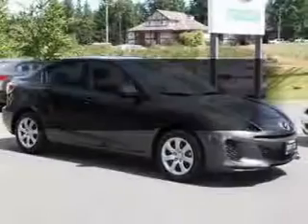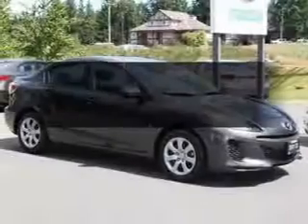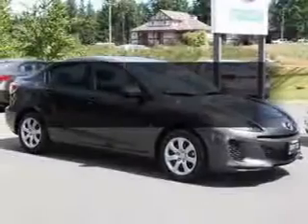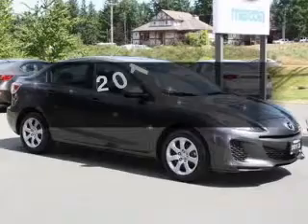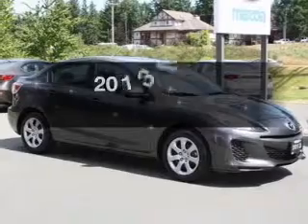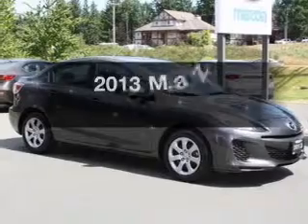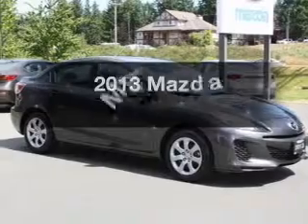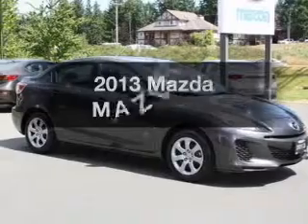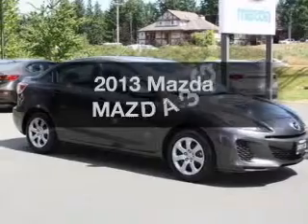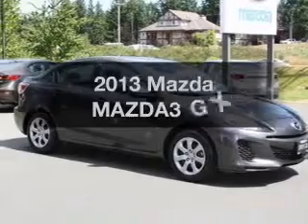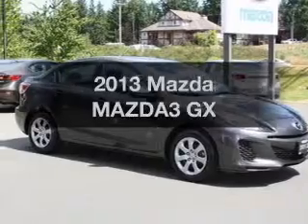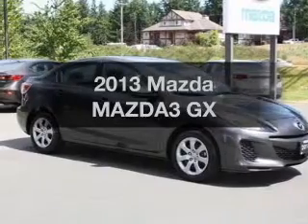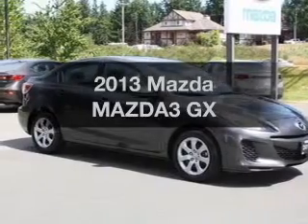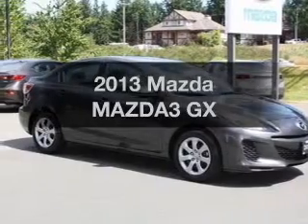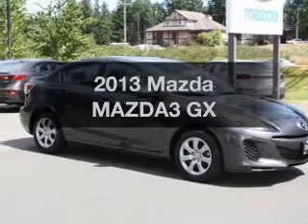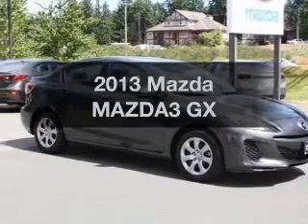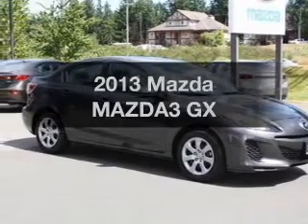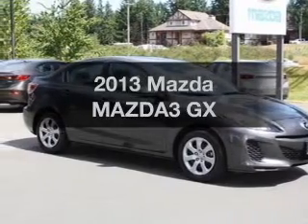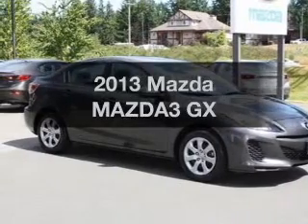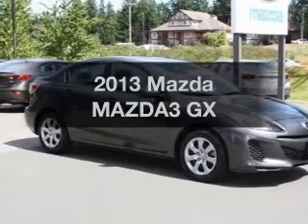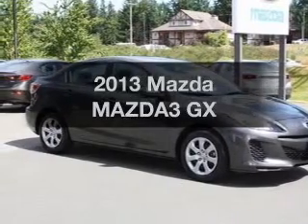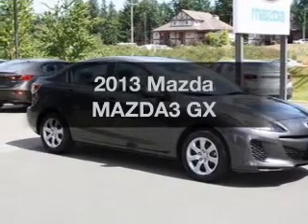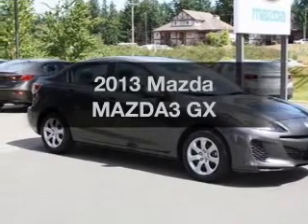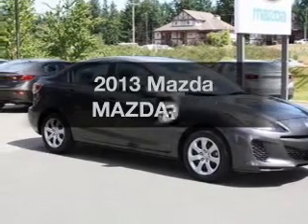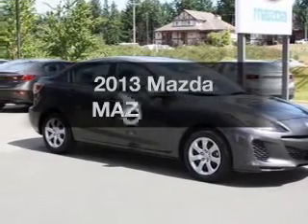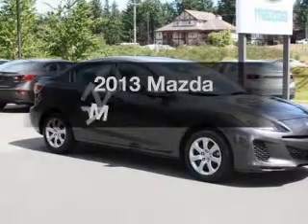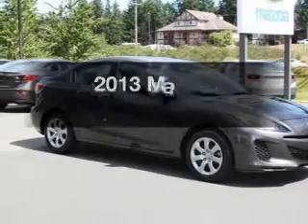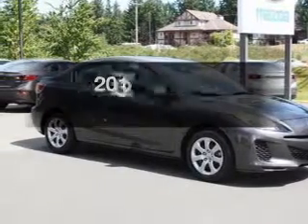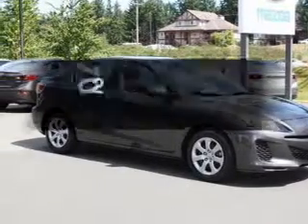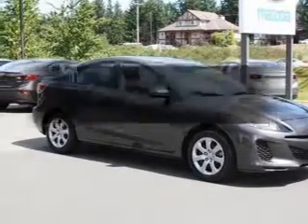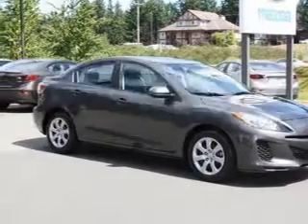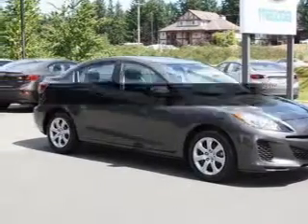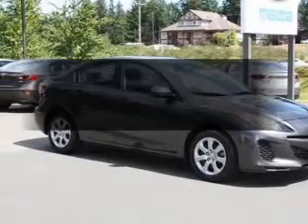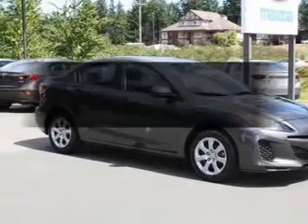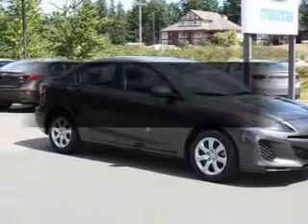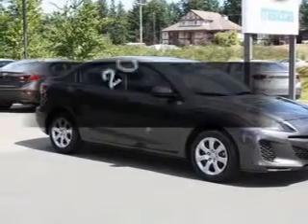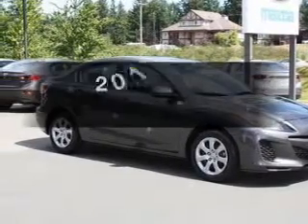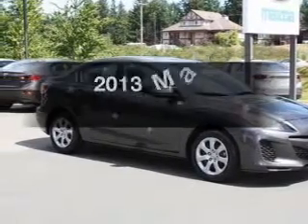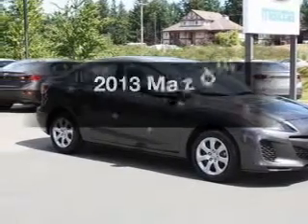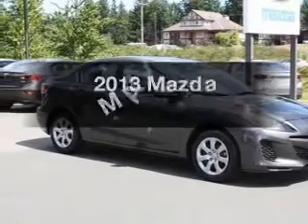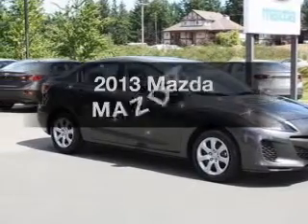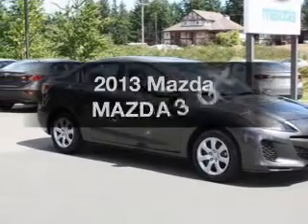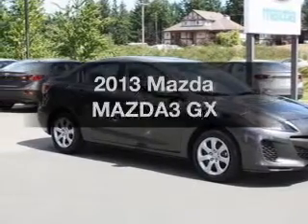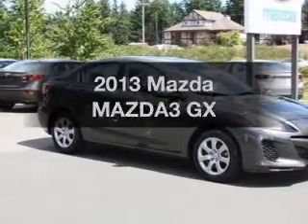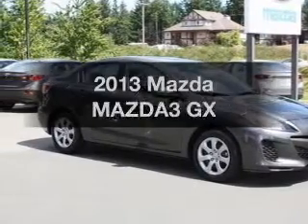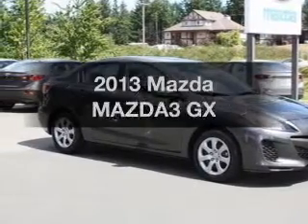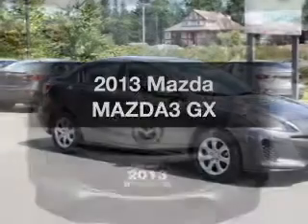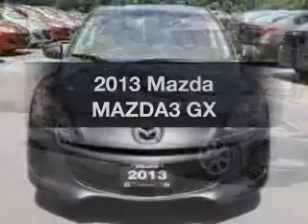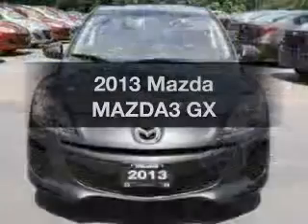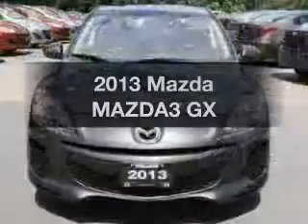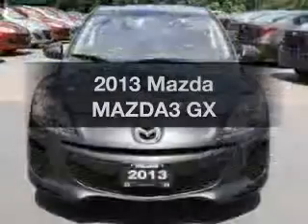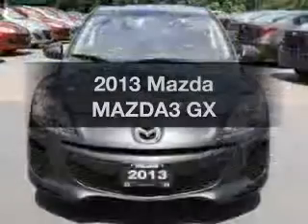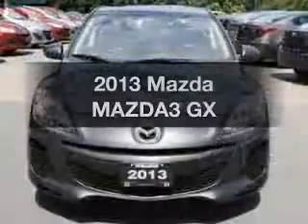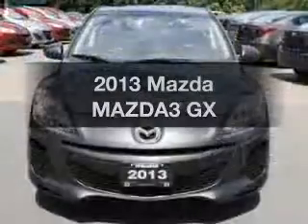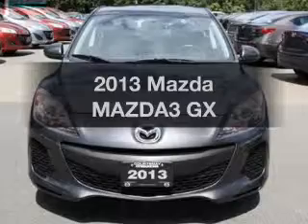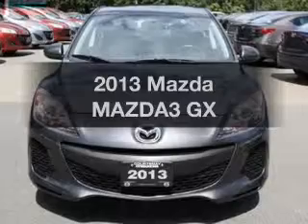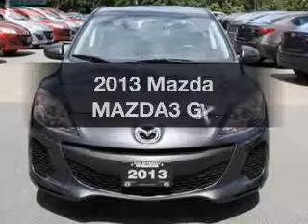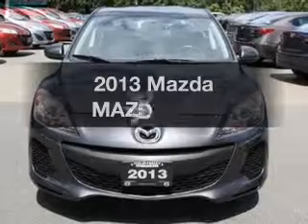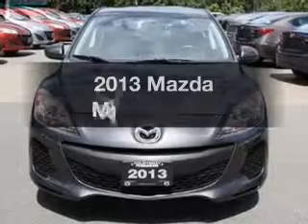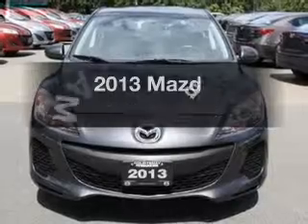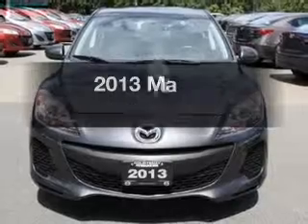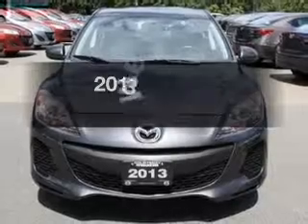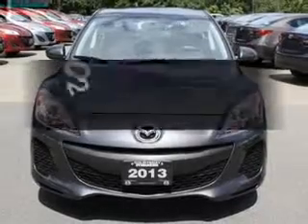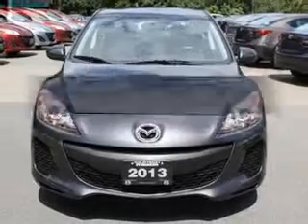Presenting the 2013 Mazda Mazda 3. Everything you need under one roof with this great vehicle.